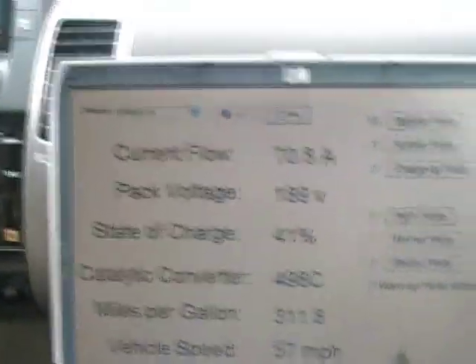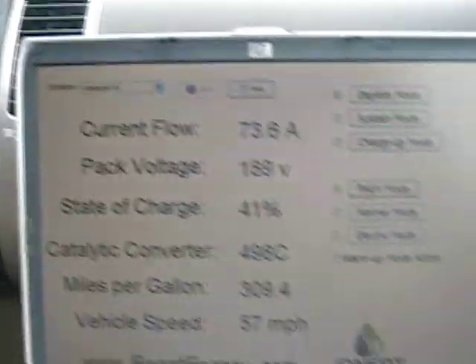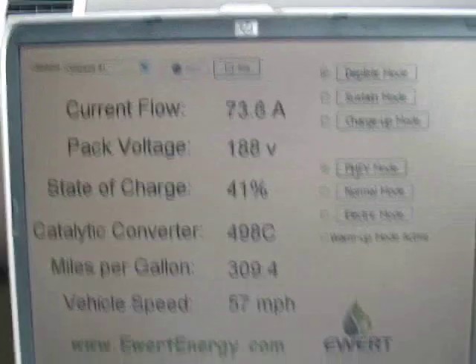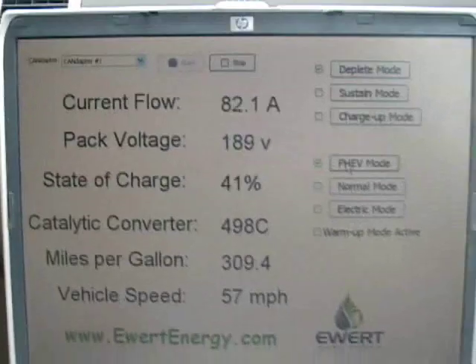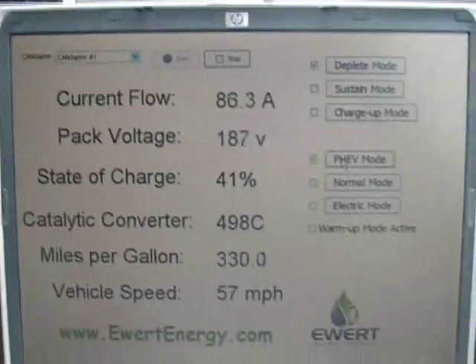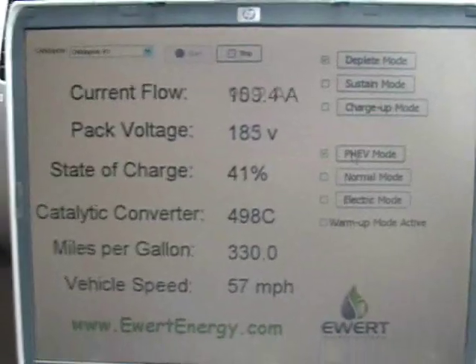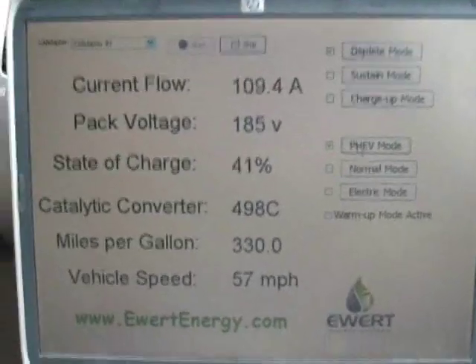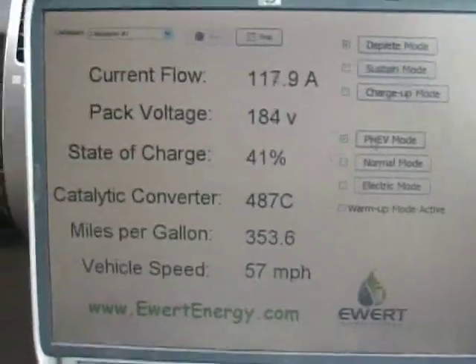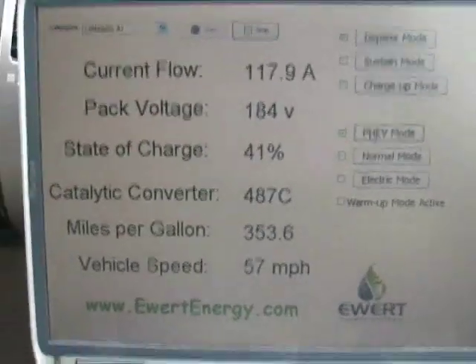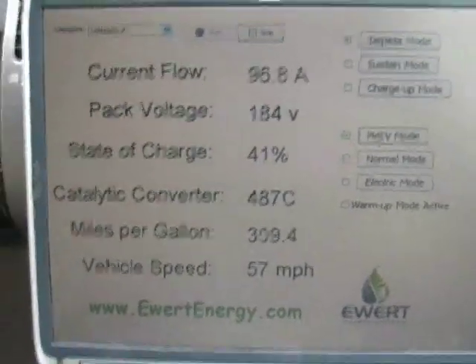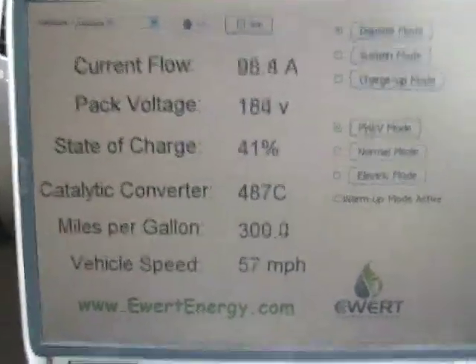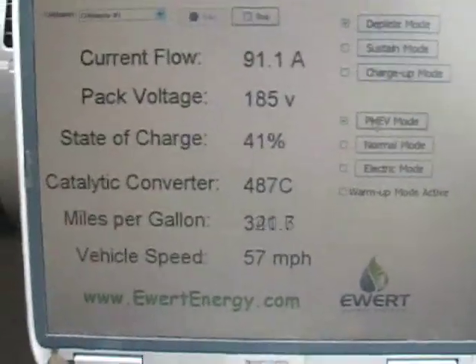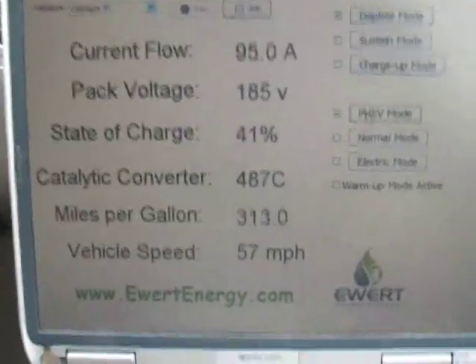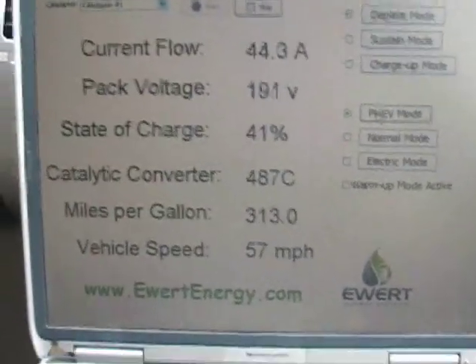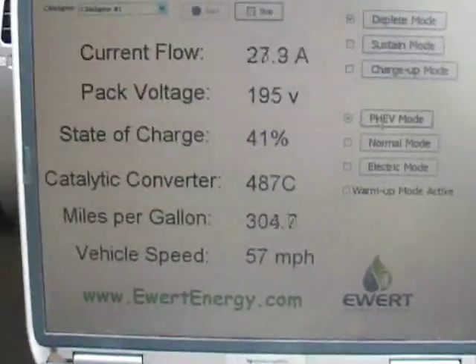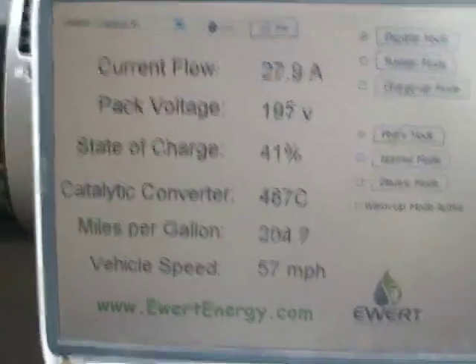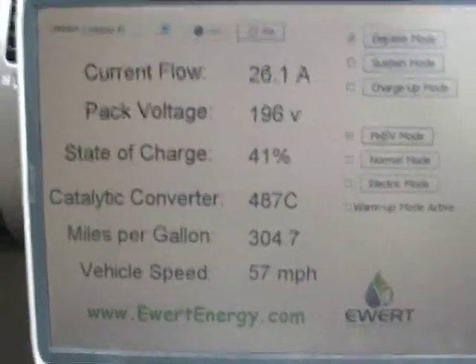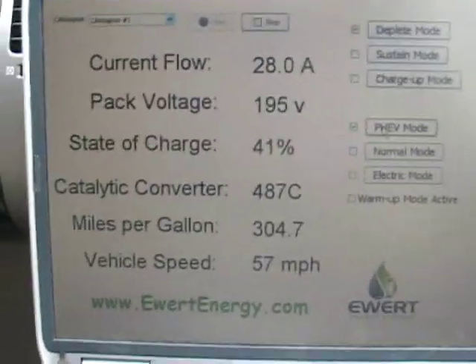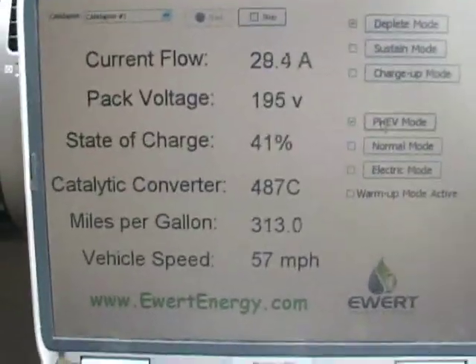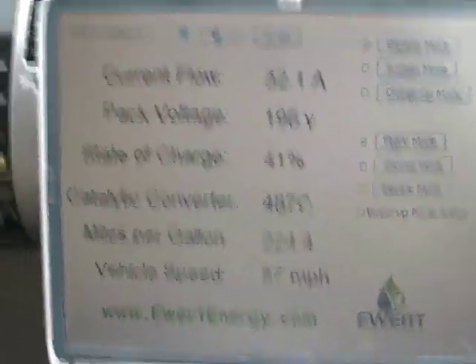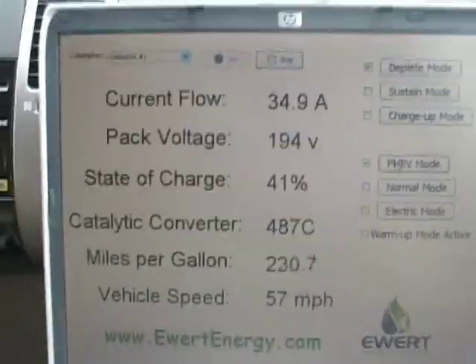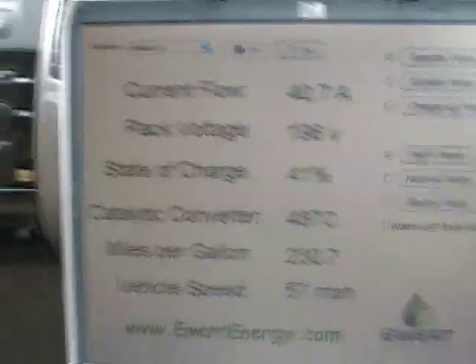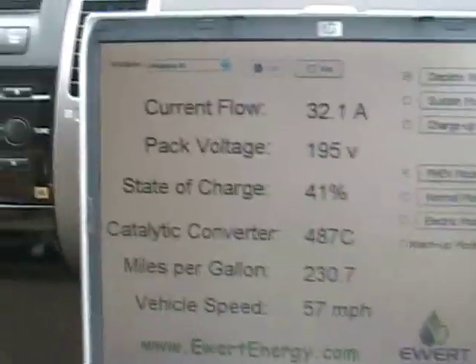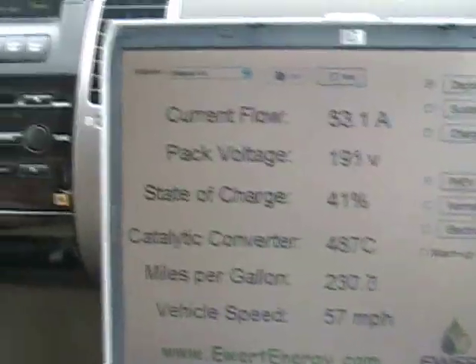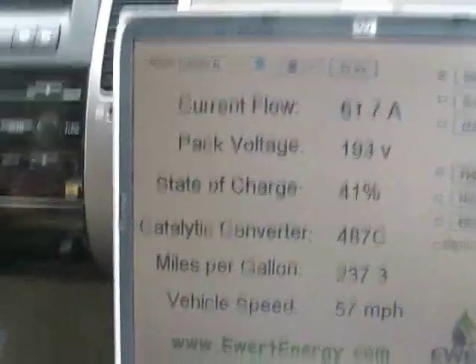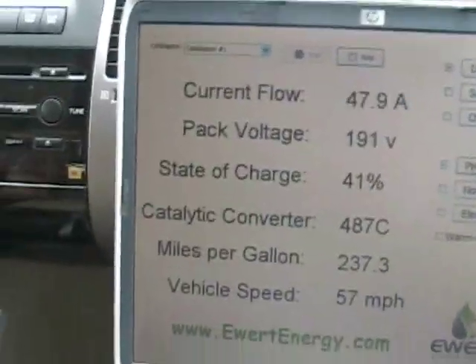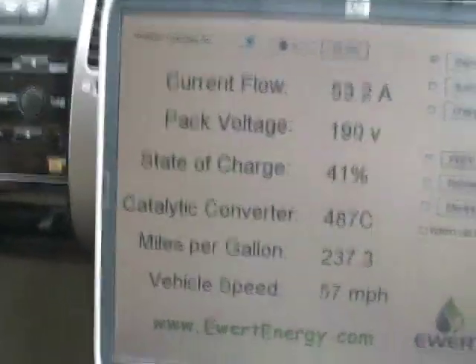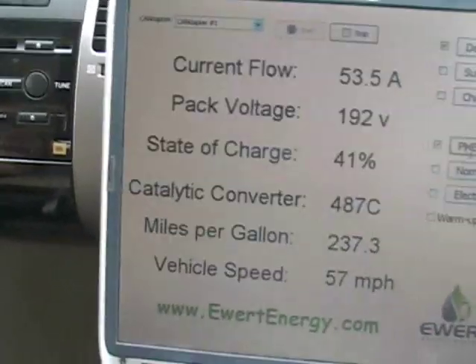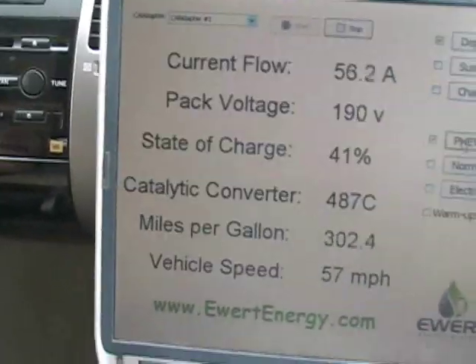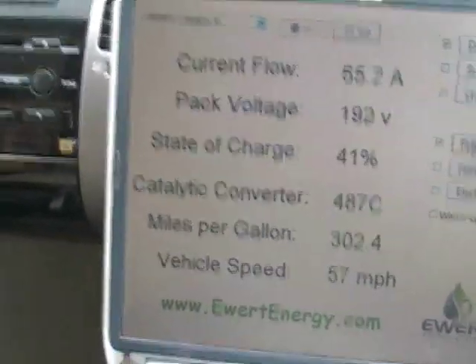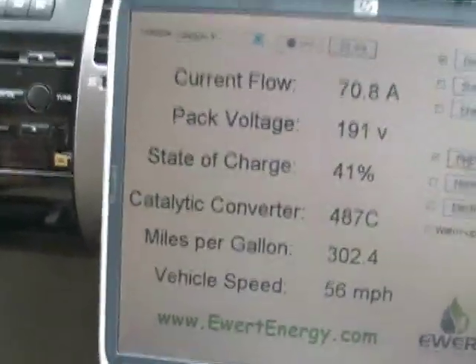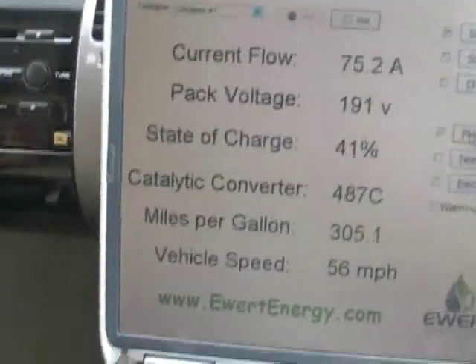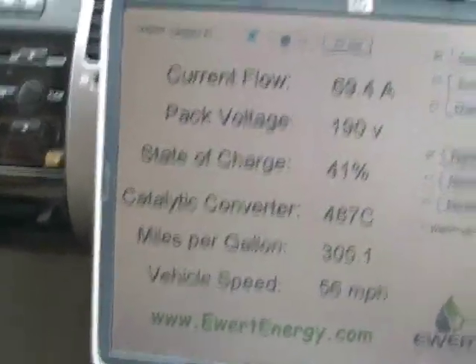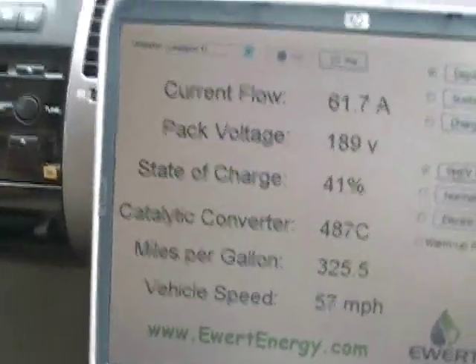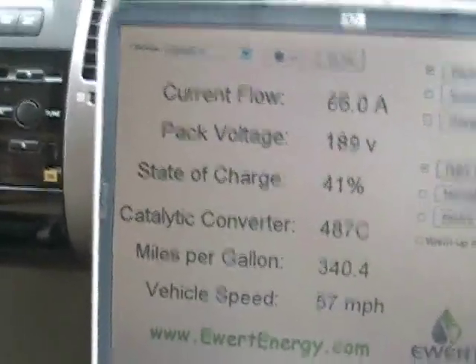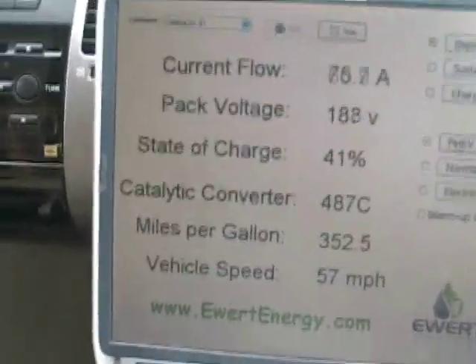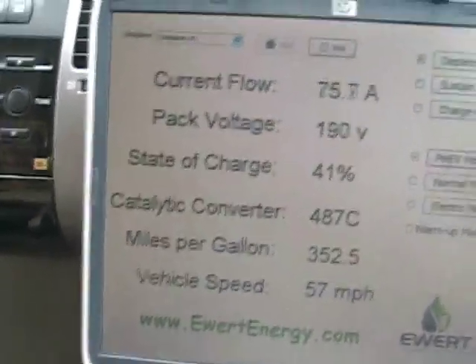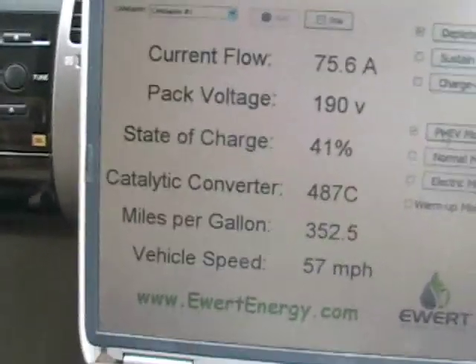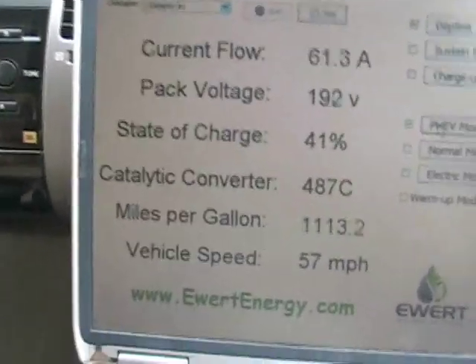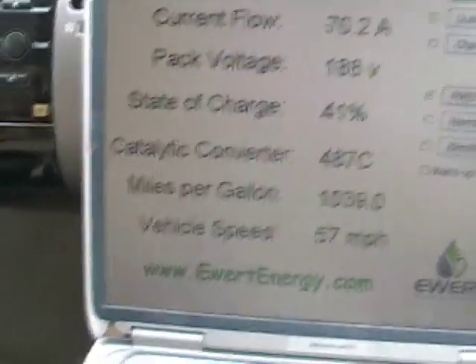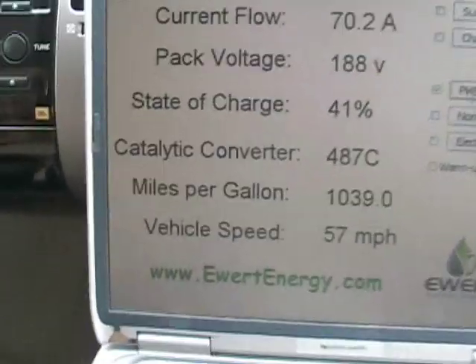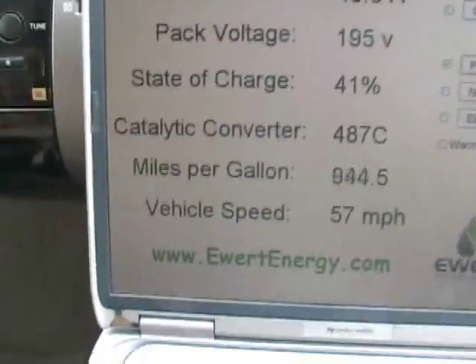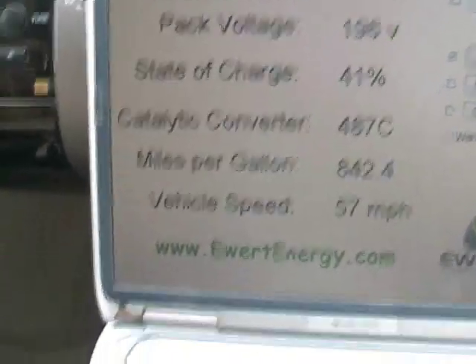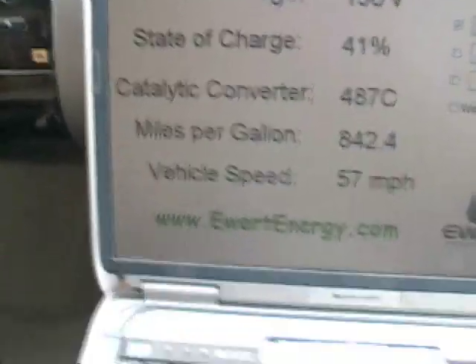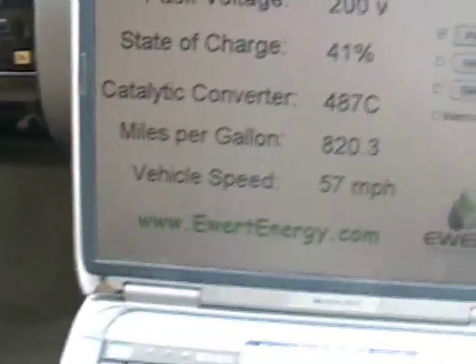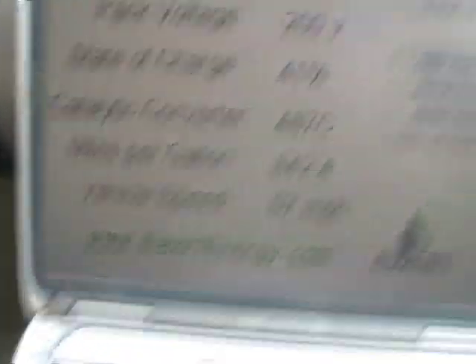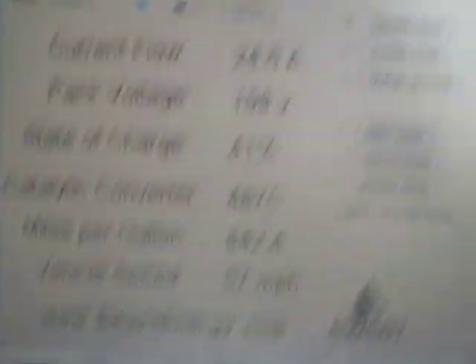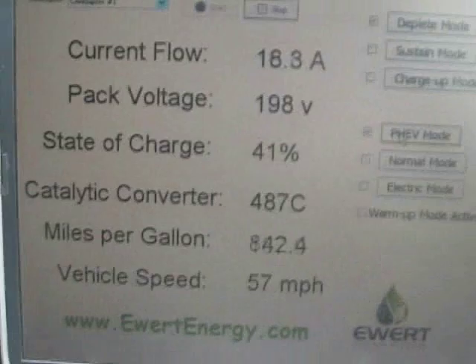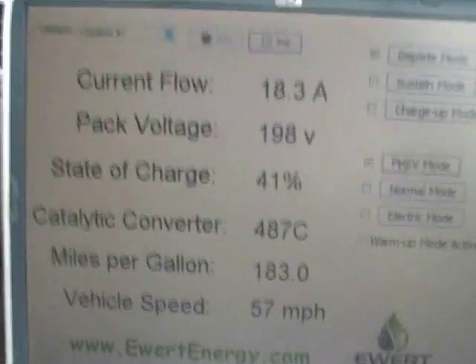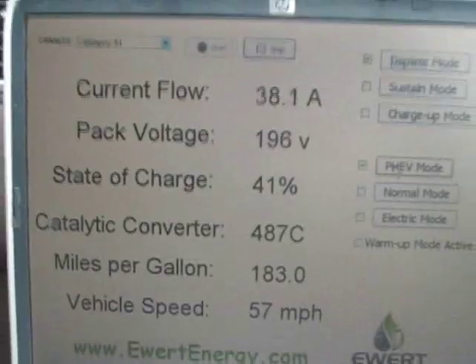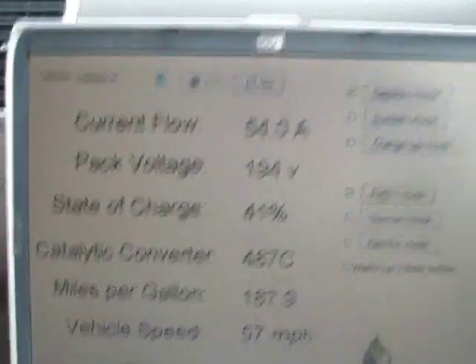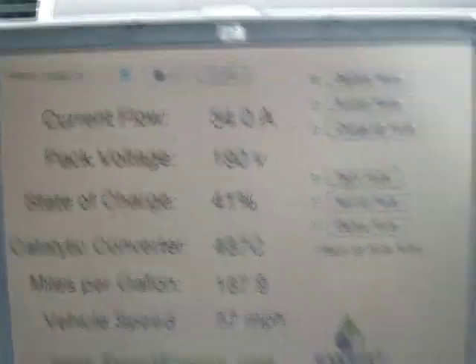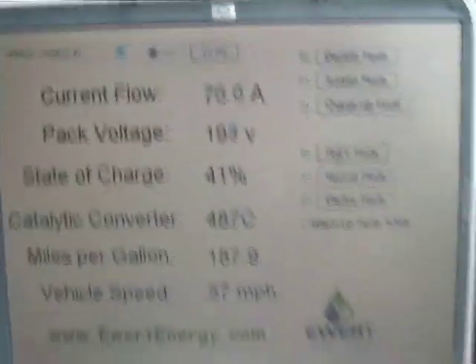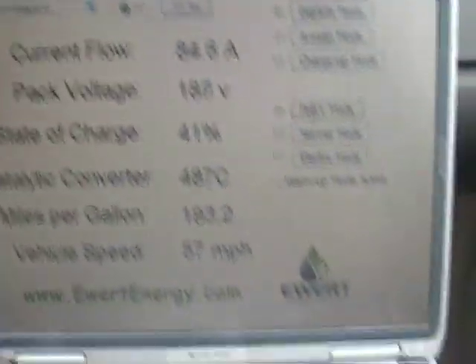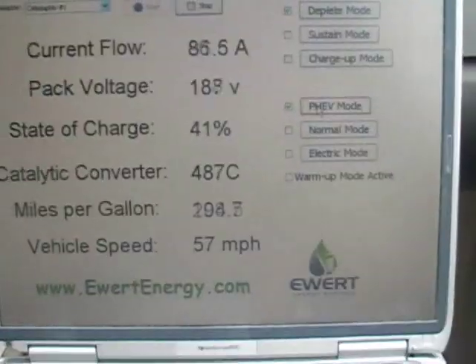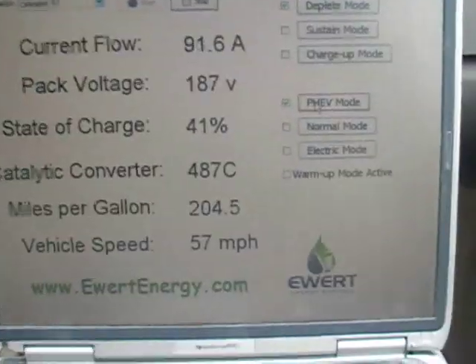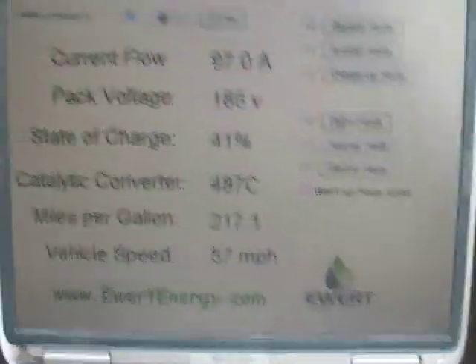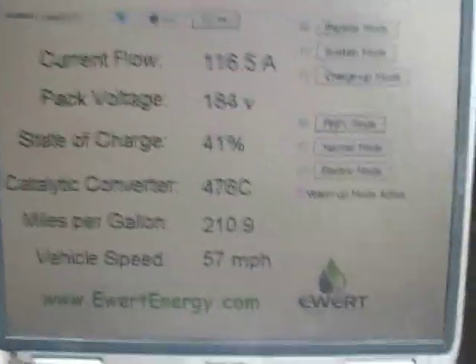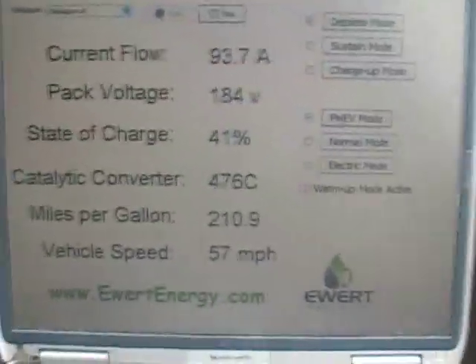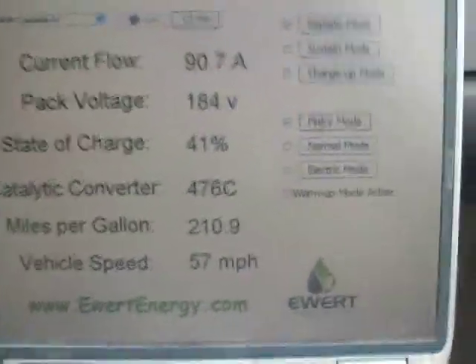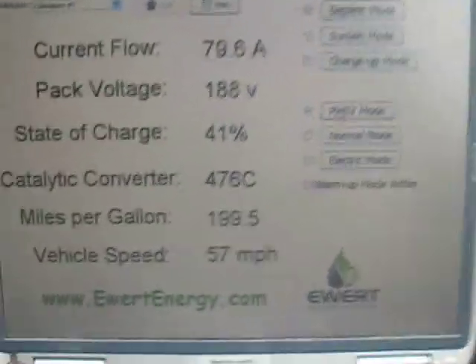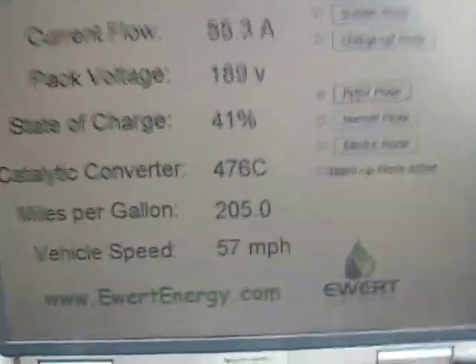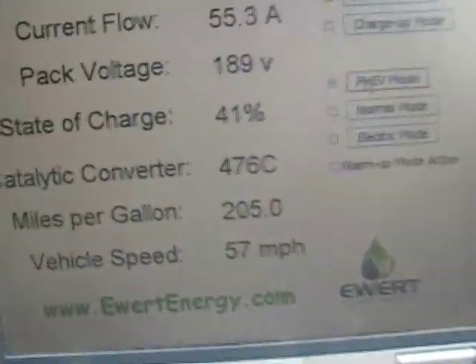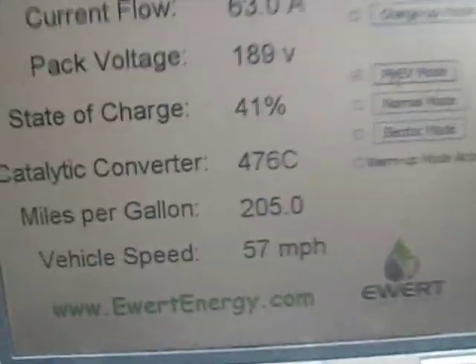There you have it folks — 70 mile an hour electric mode in a Toyota Prius.